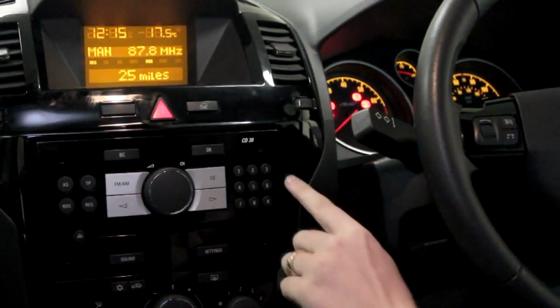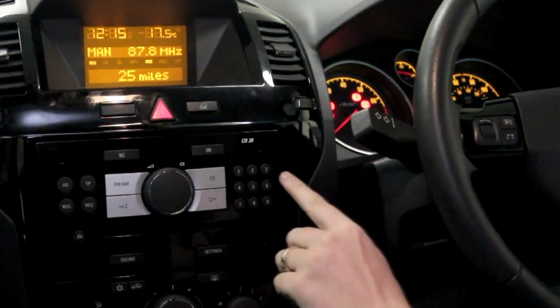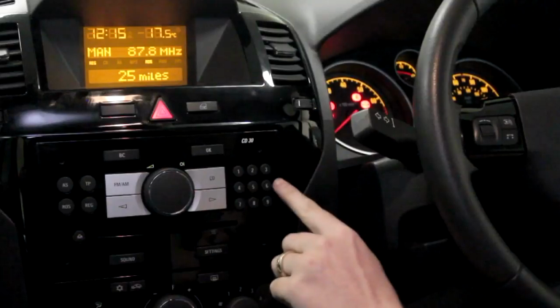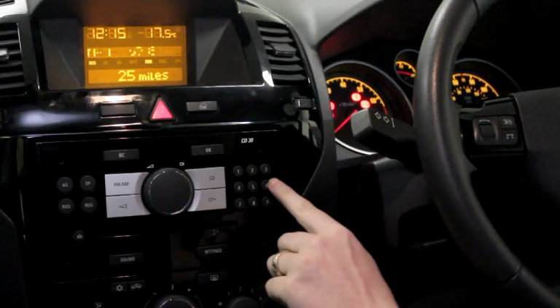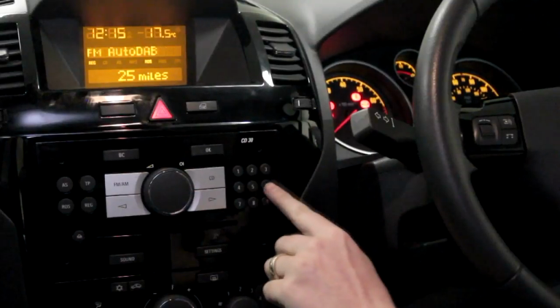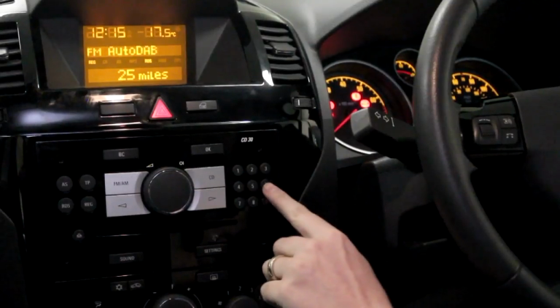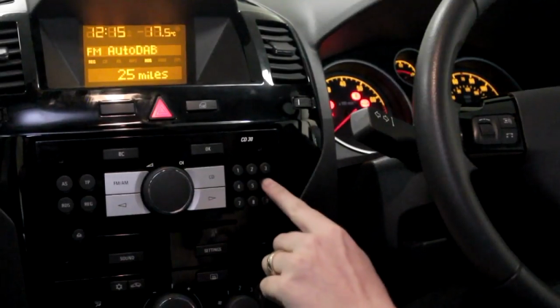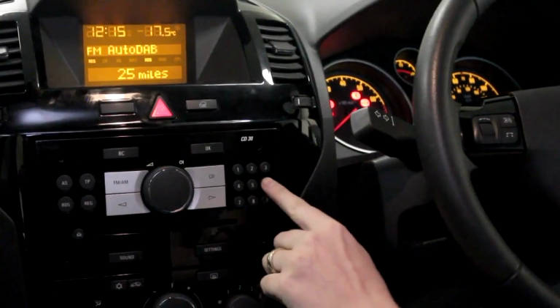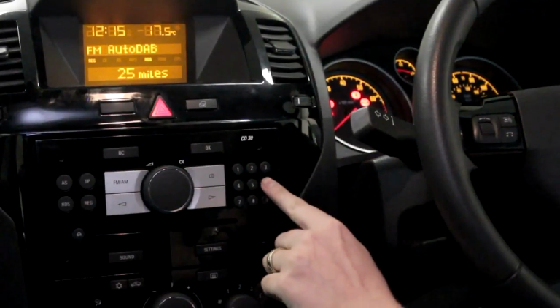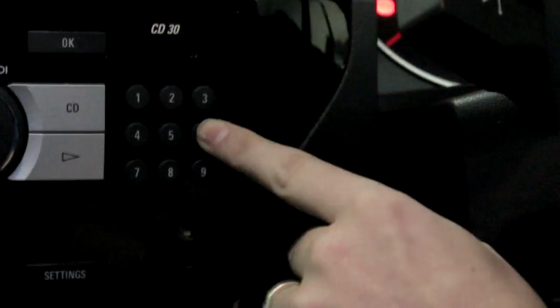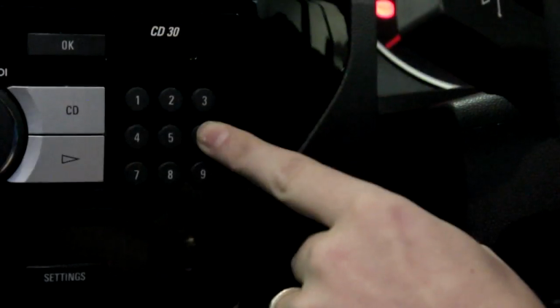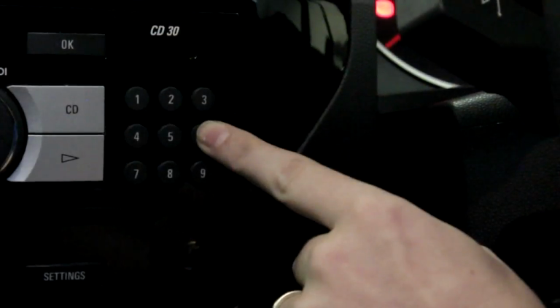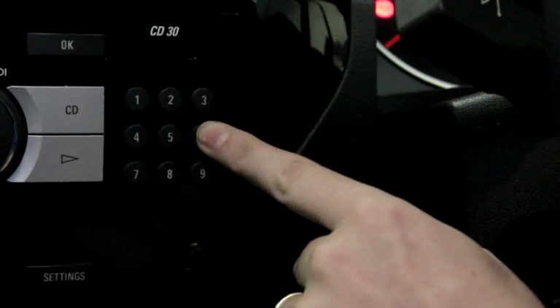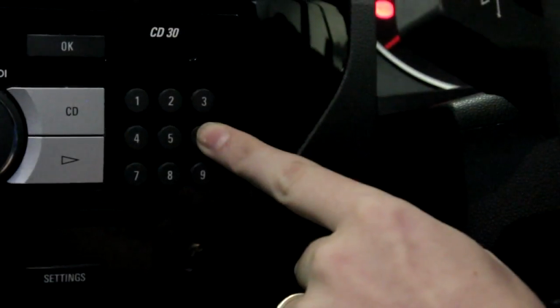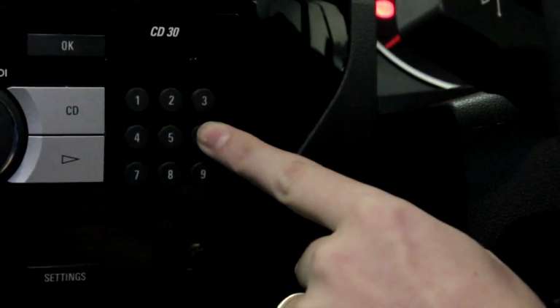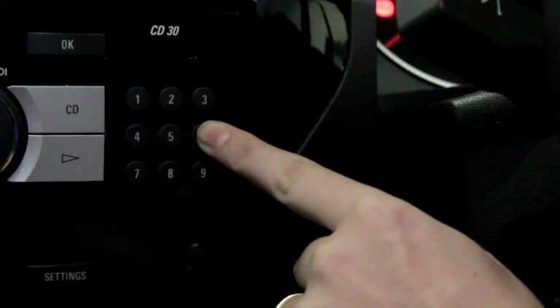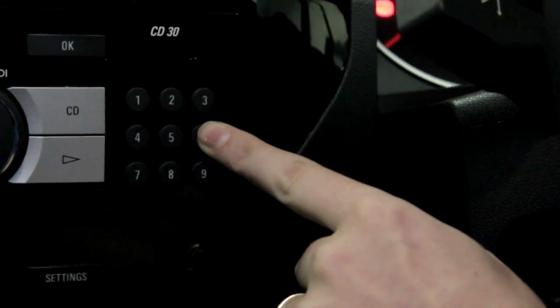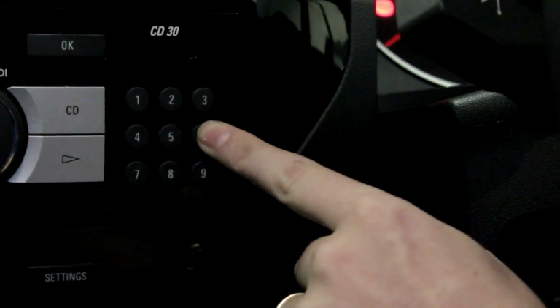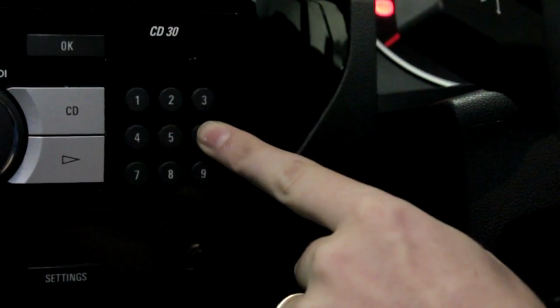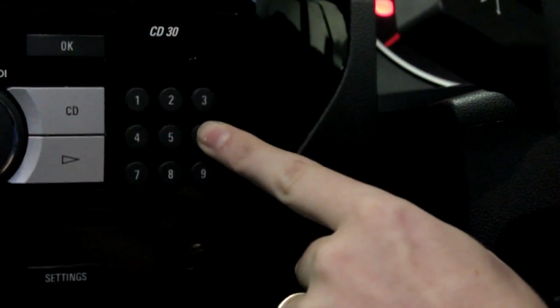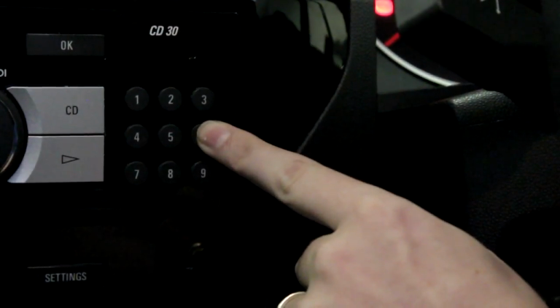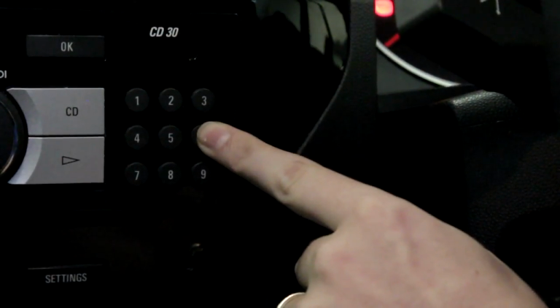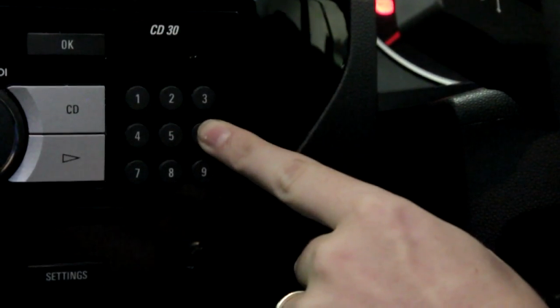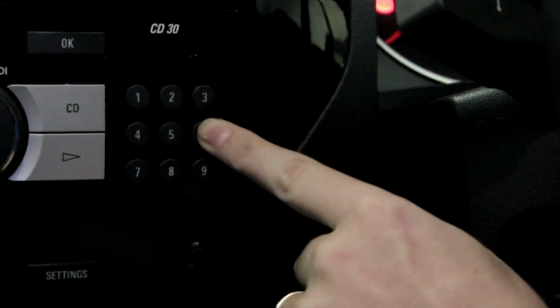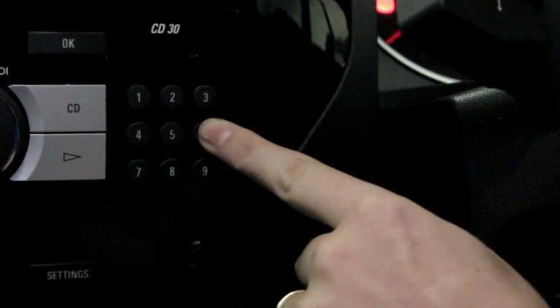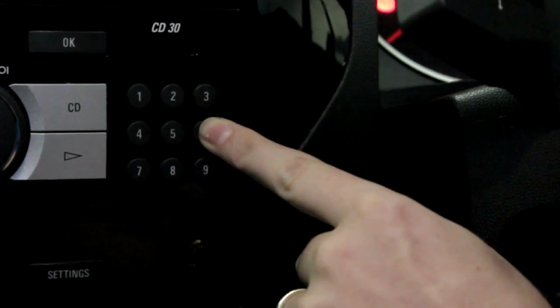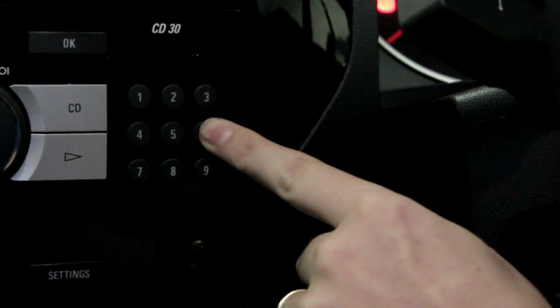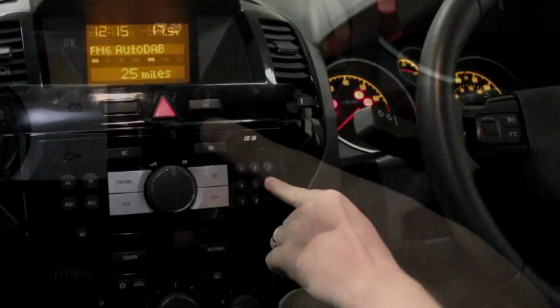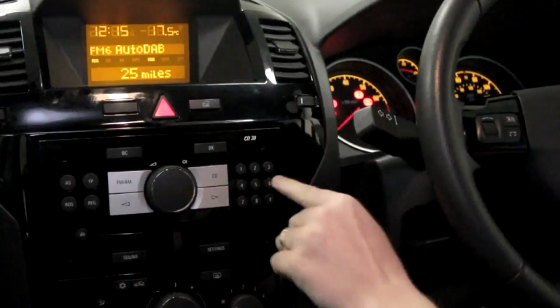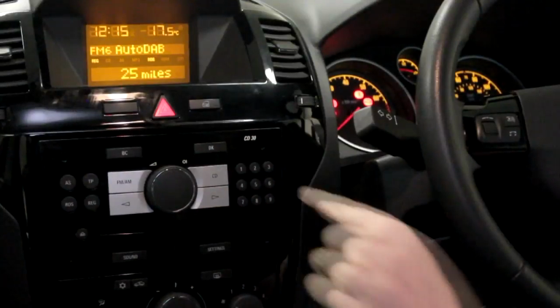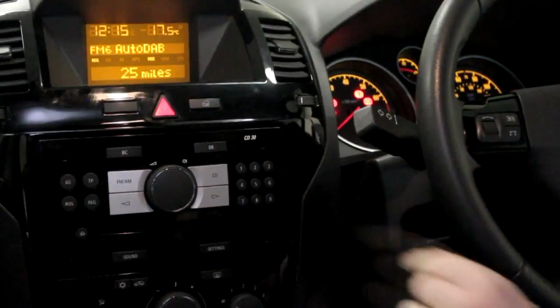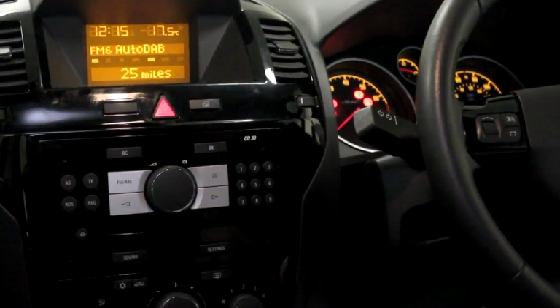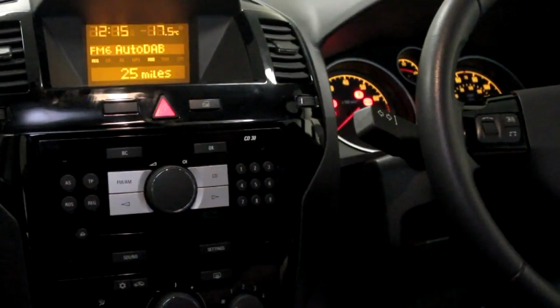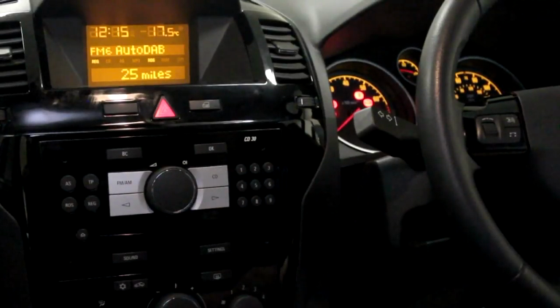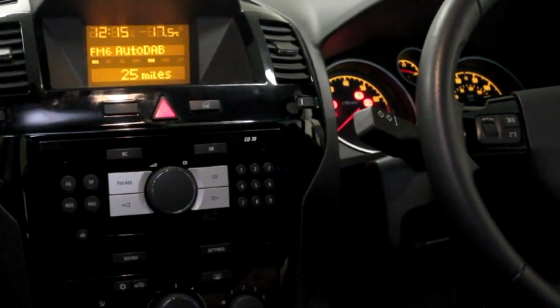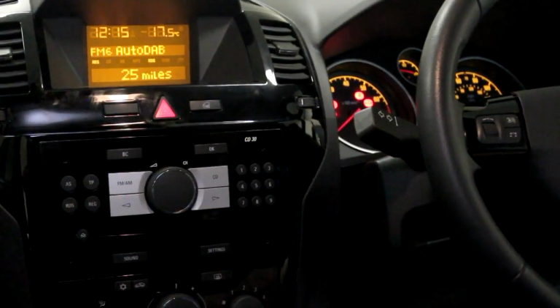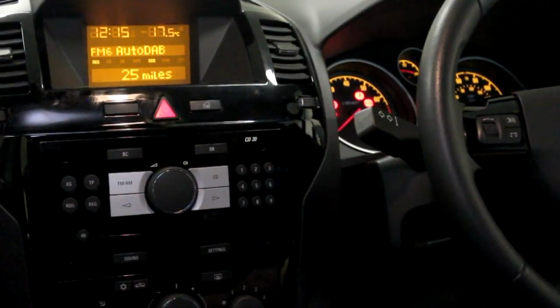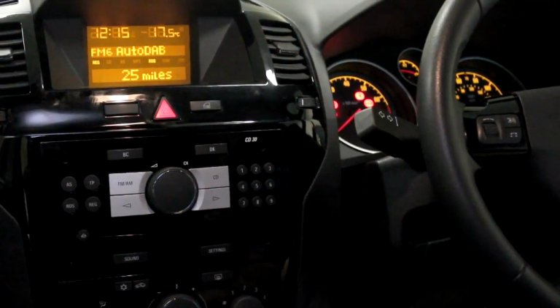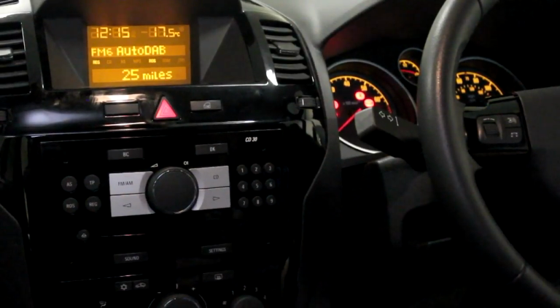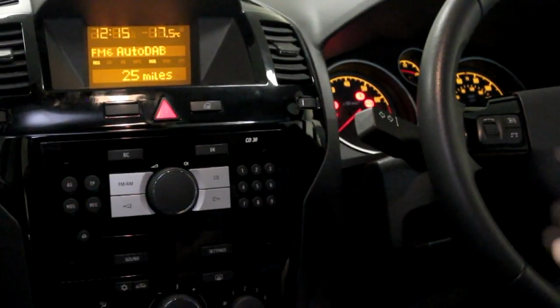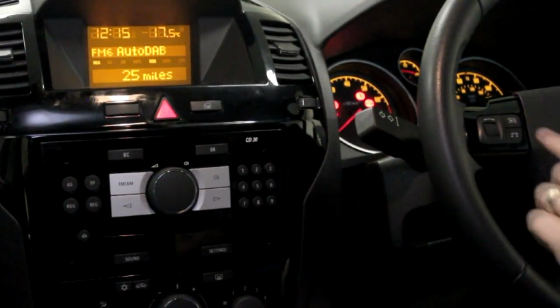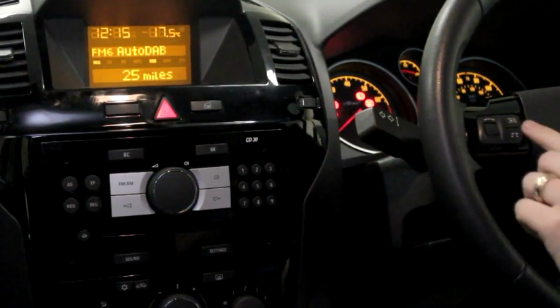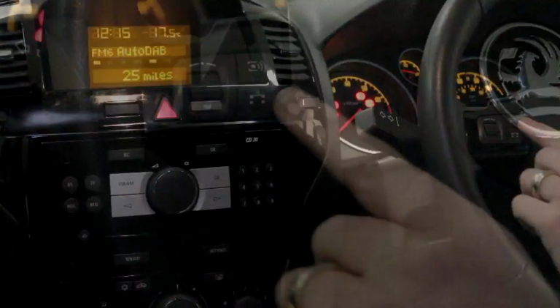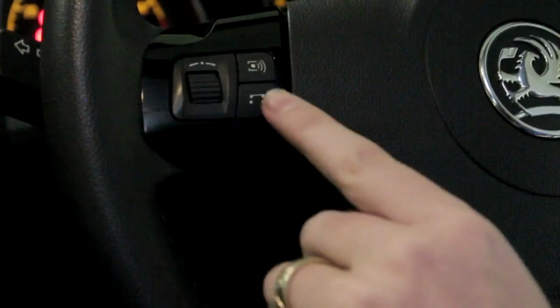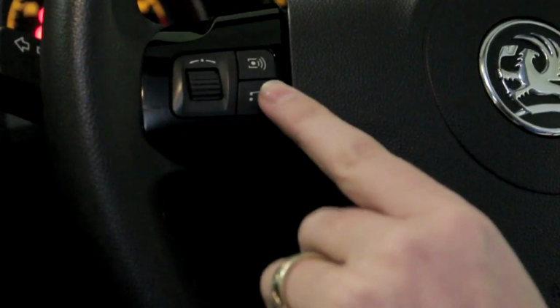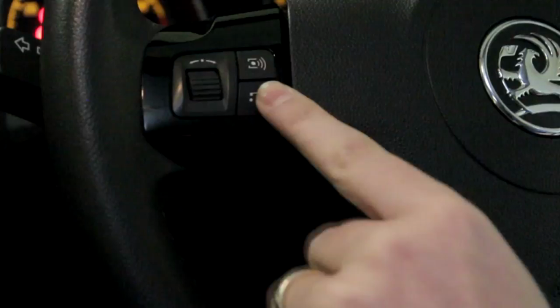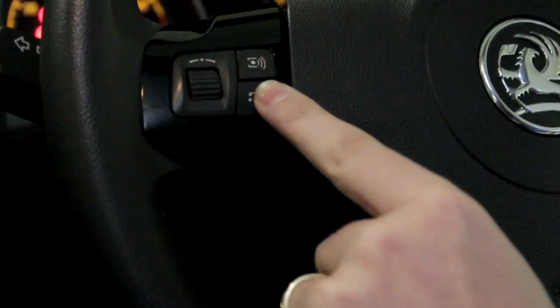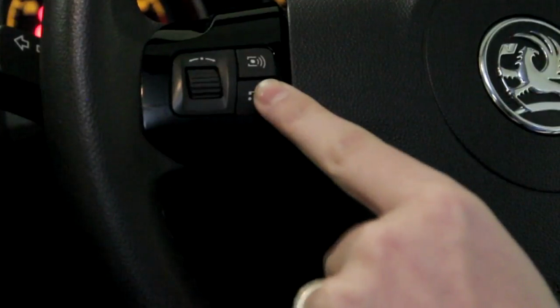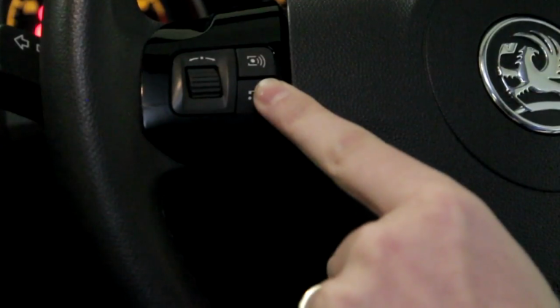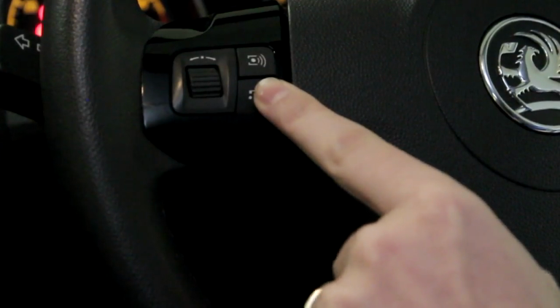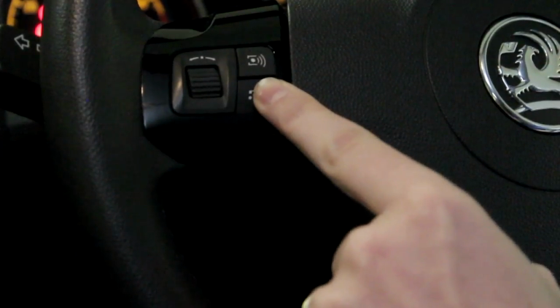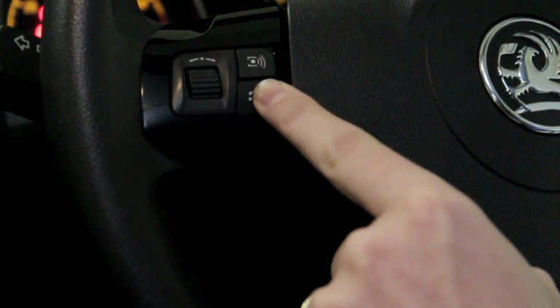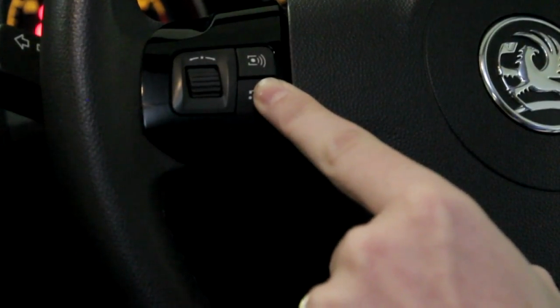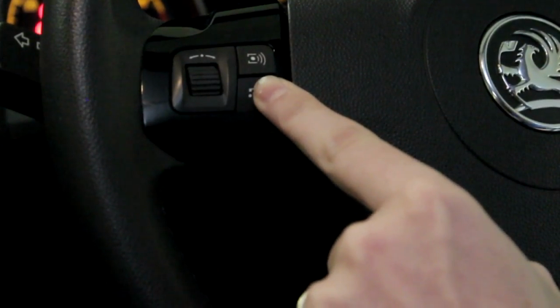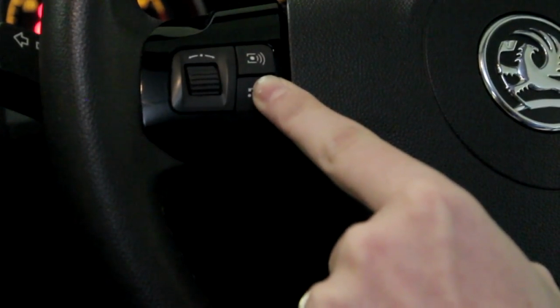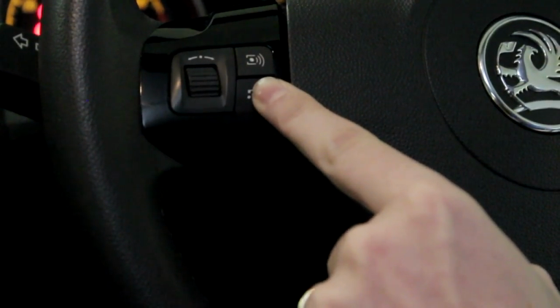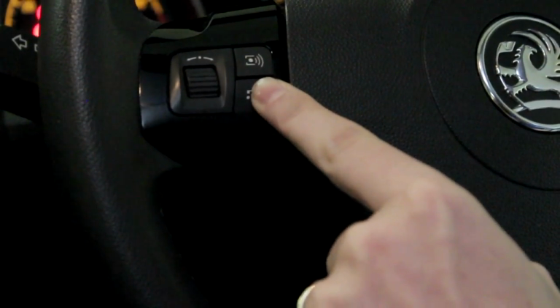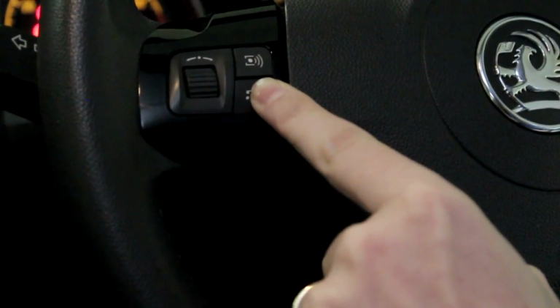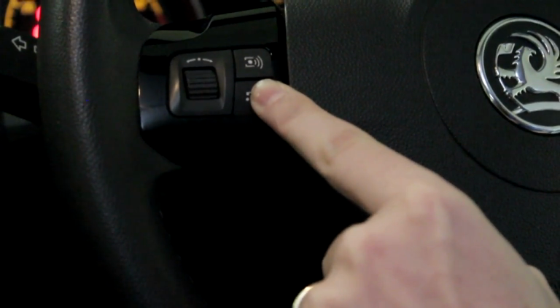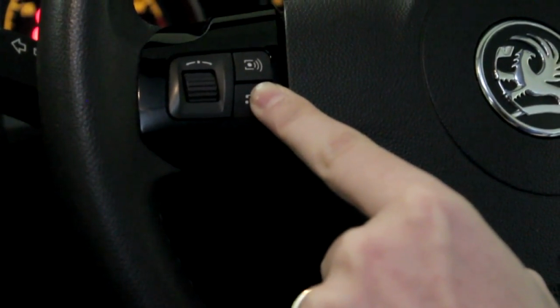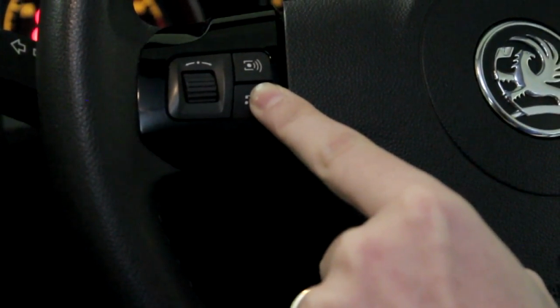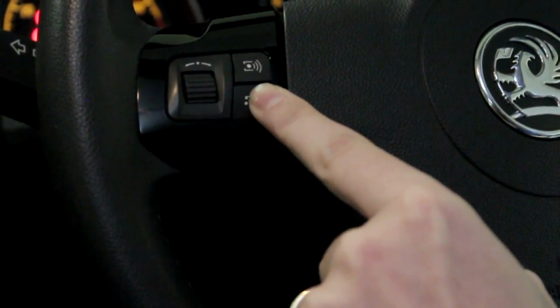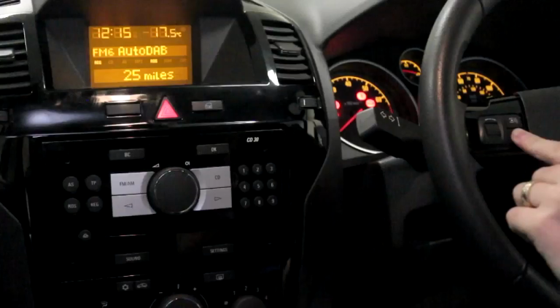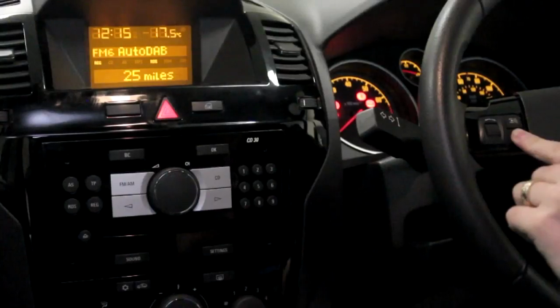This station must be preset to number 6. When the stations are found, hold the source button until the beep is heard. This will then complete the installation process.